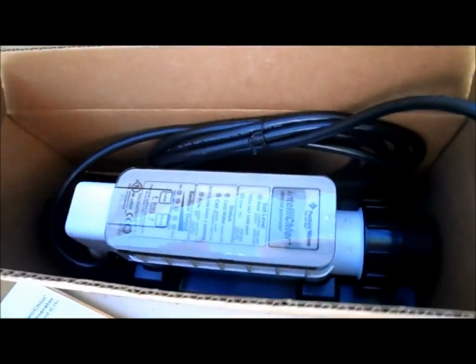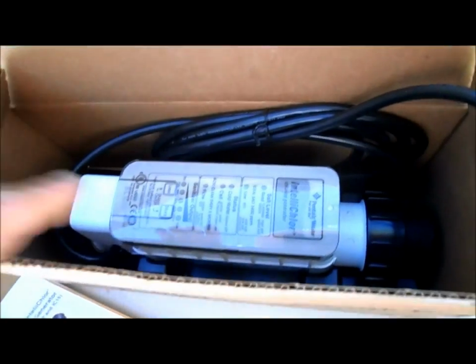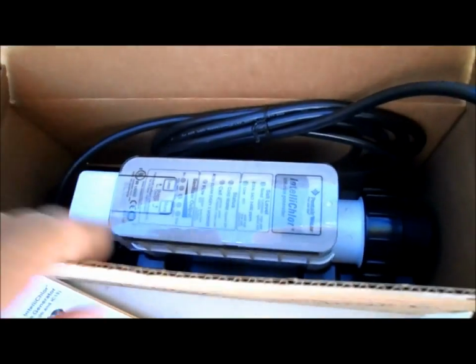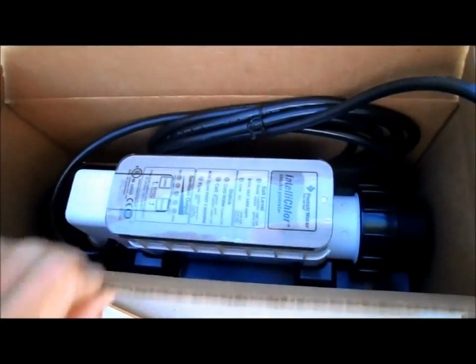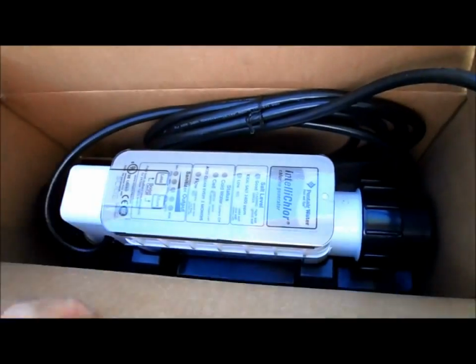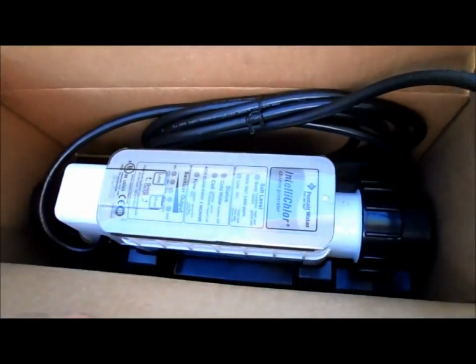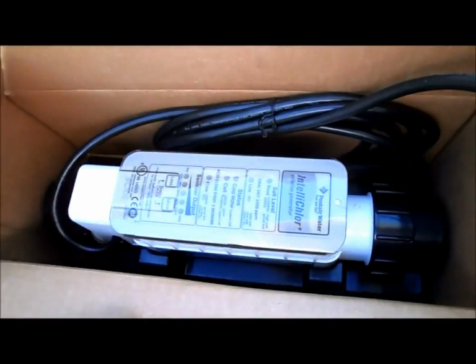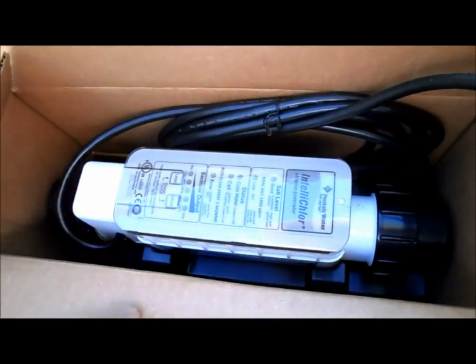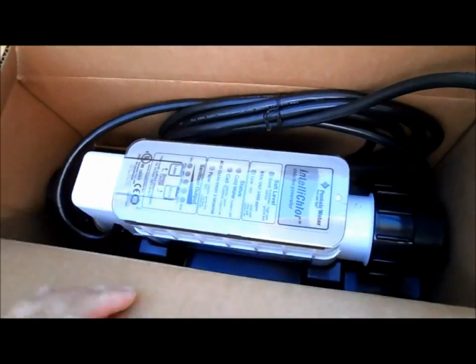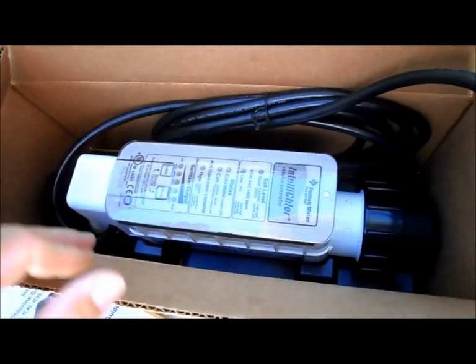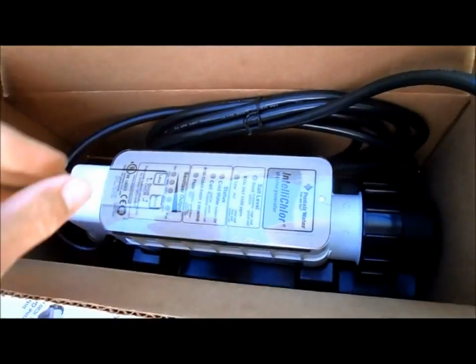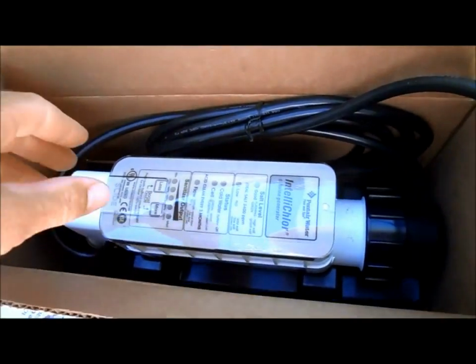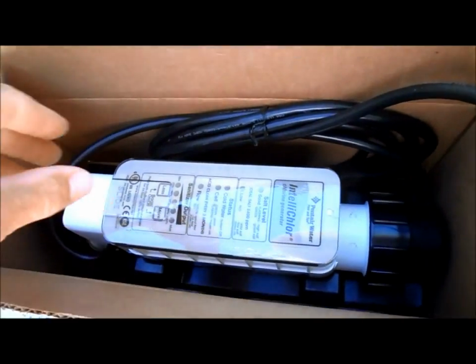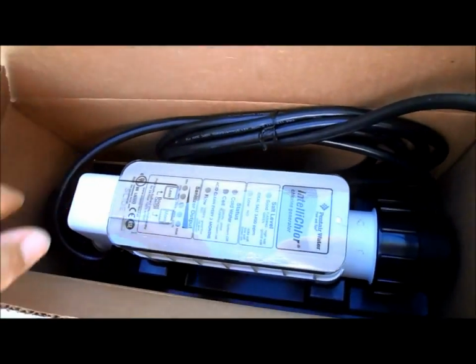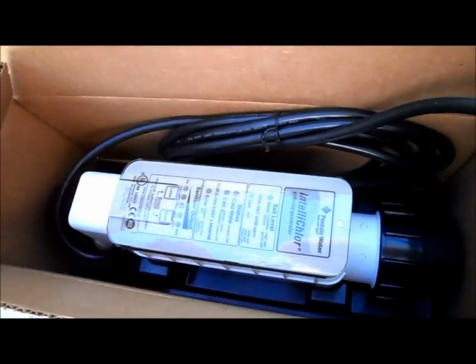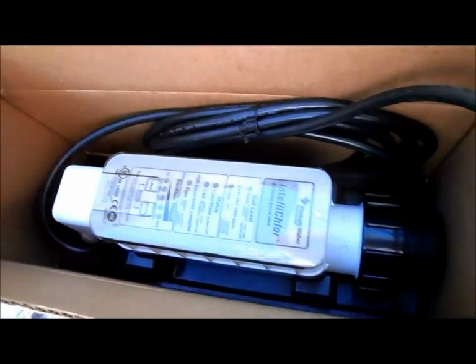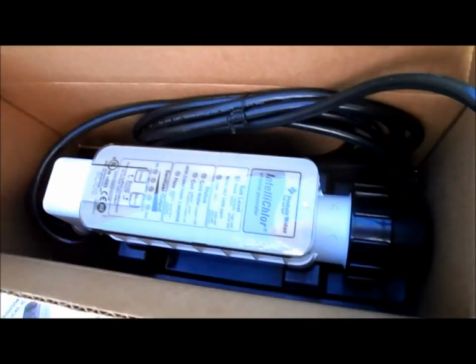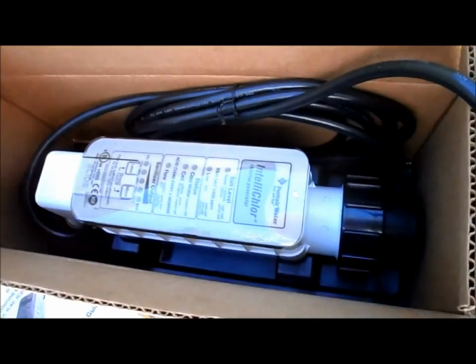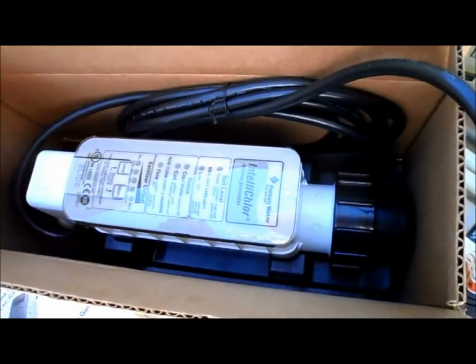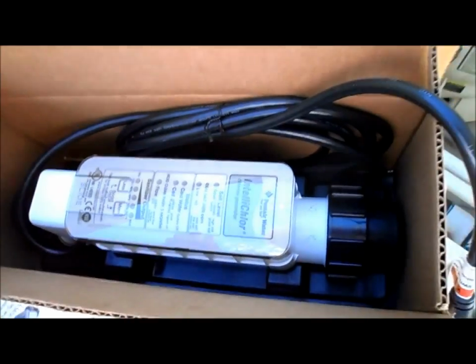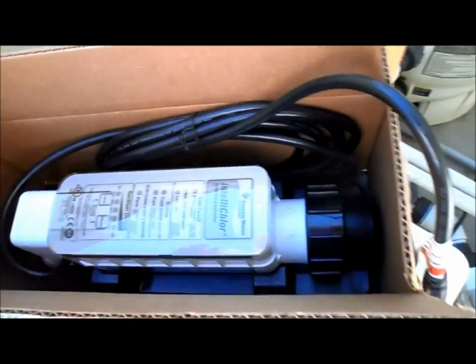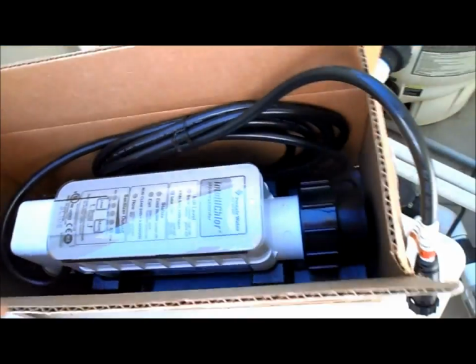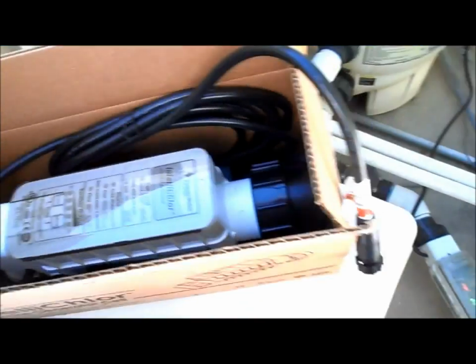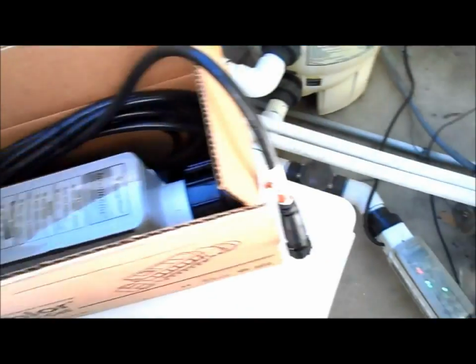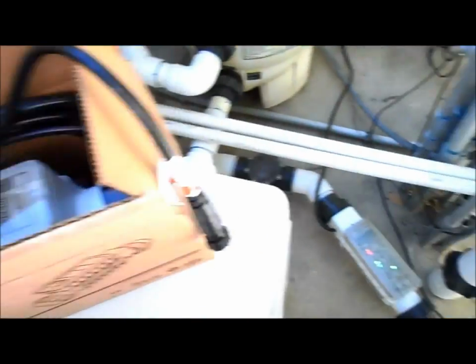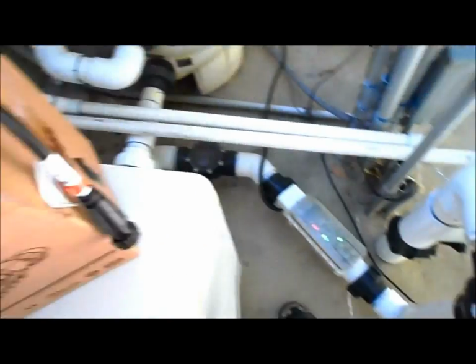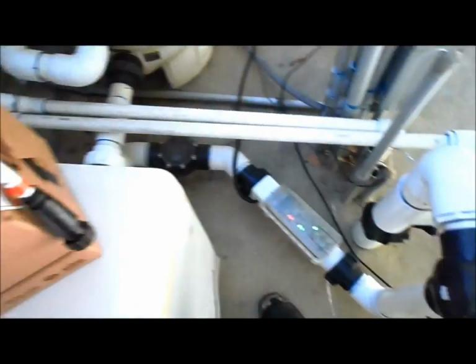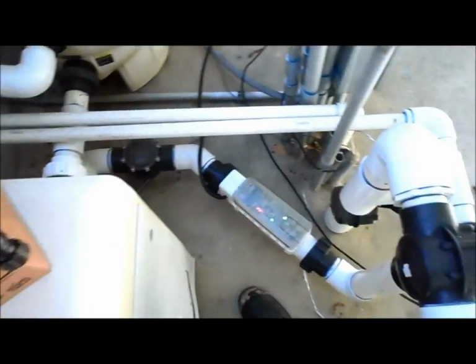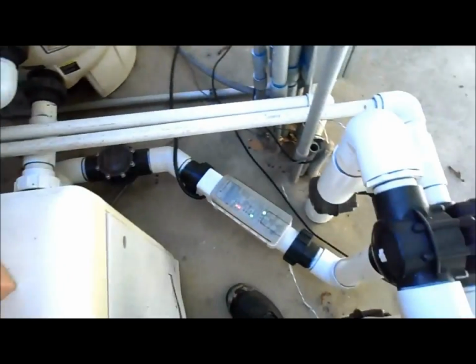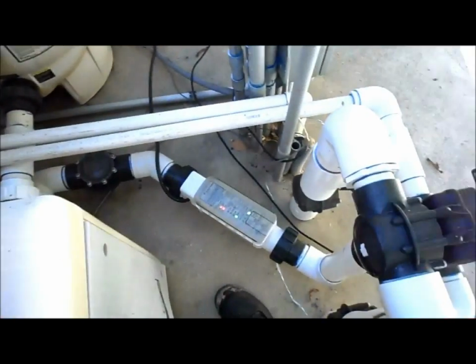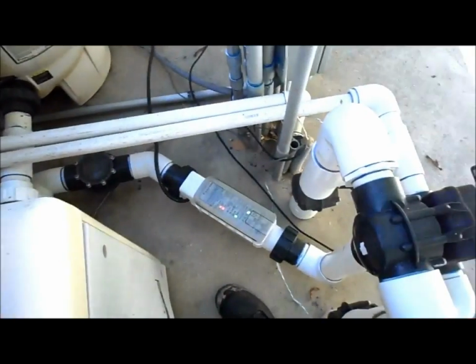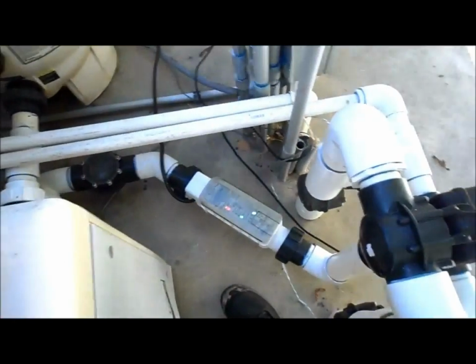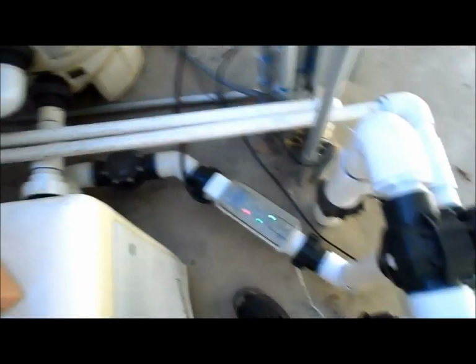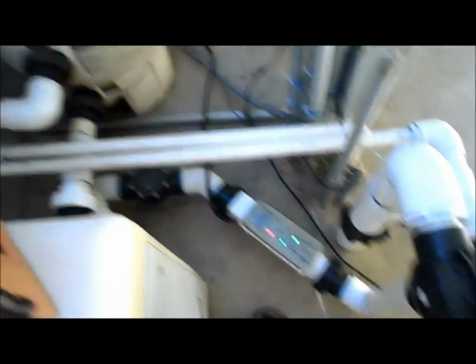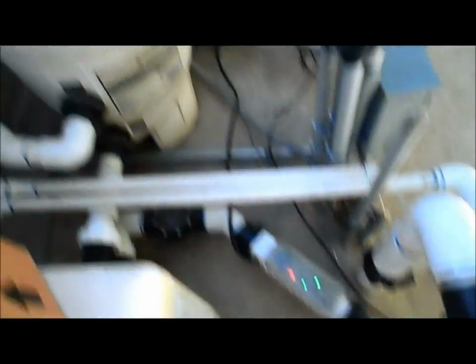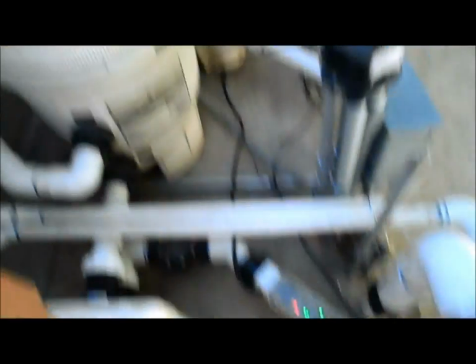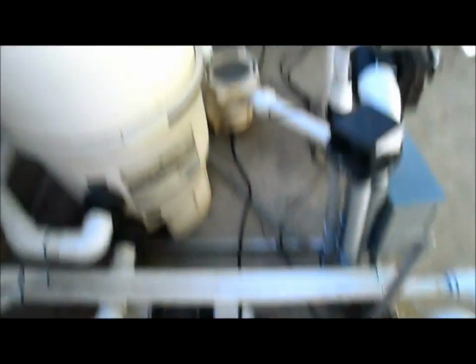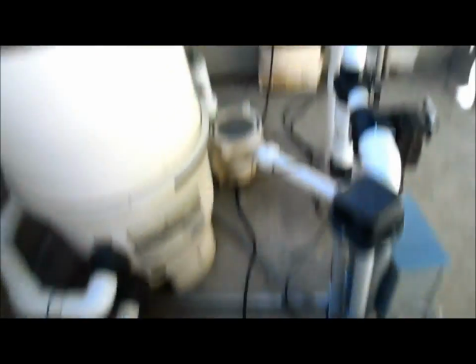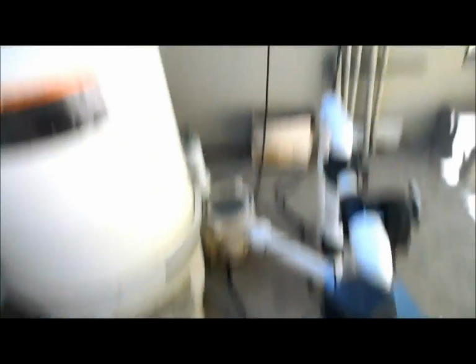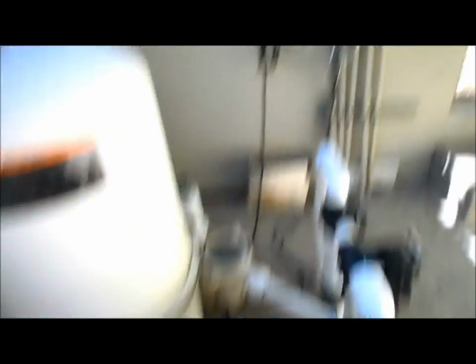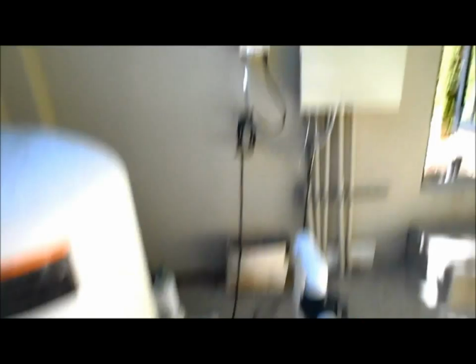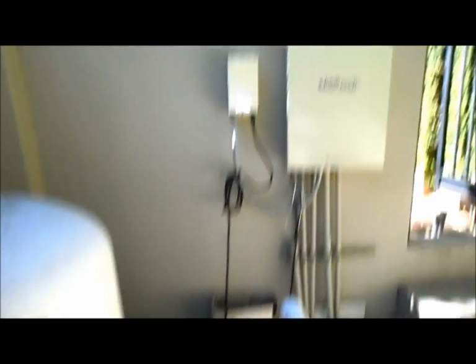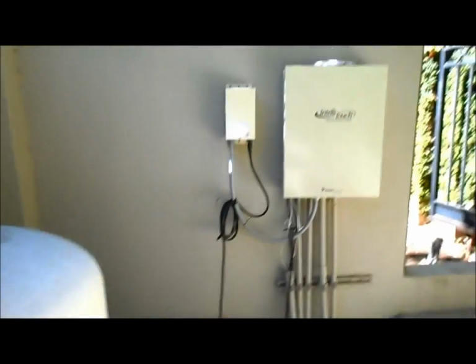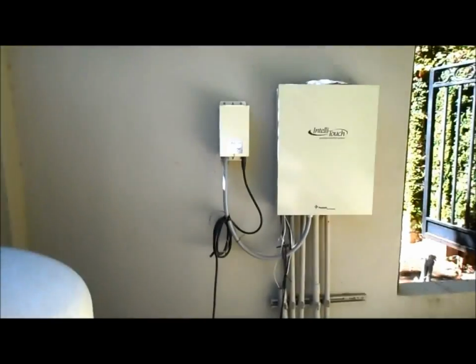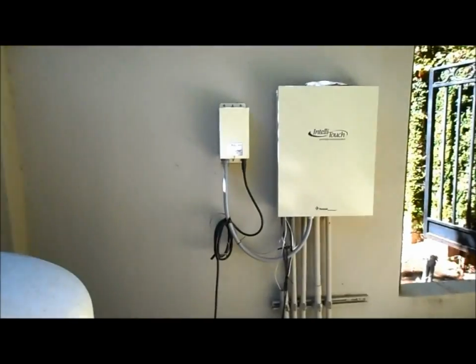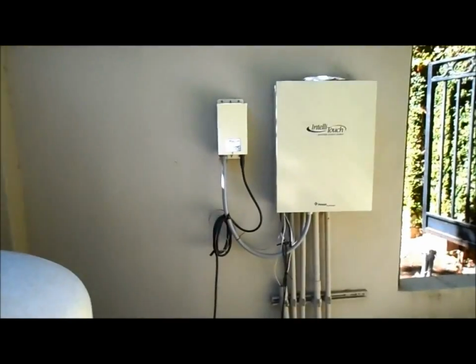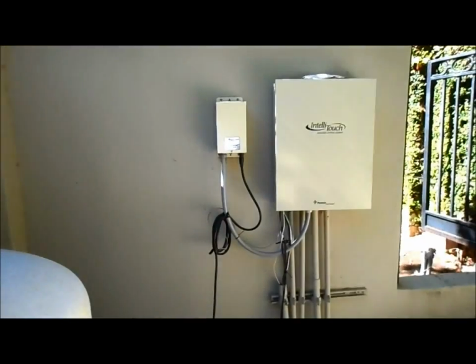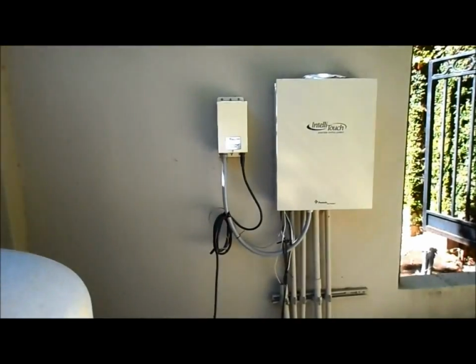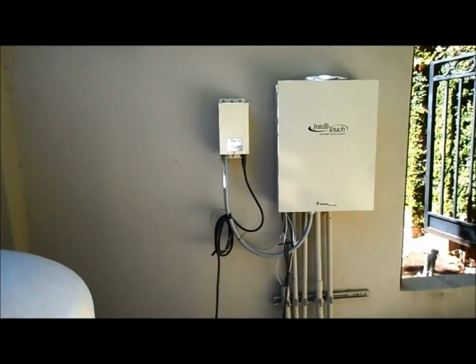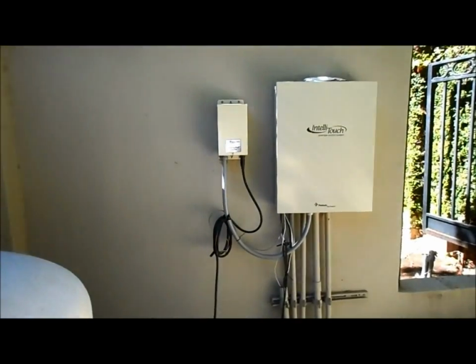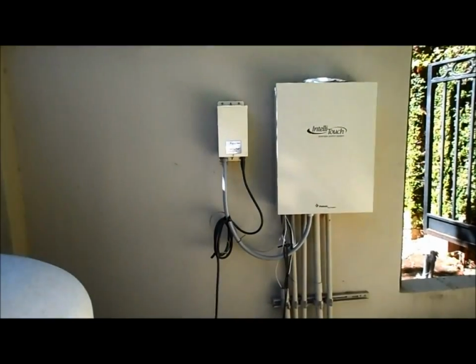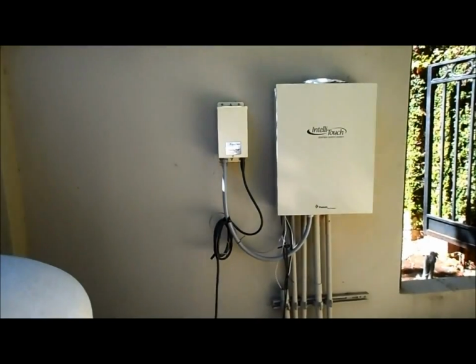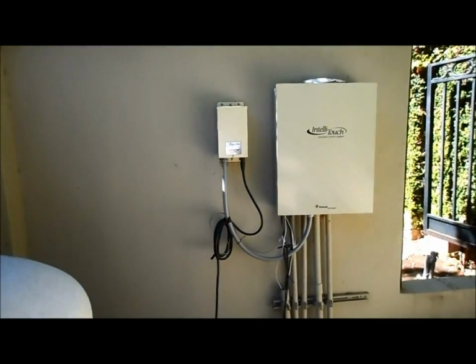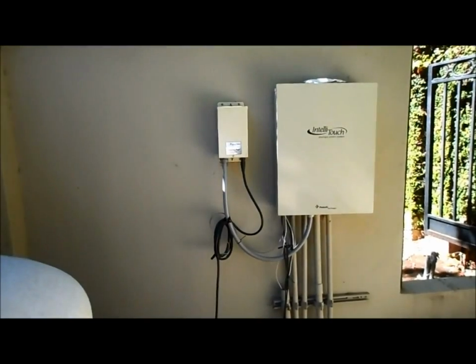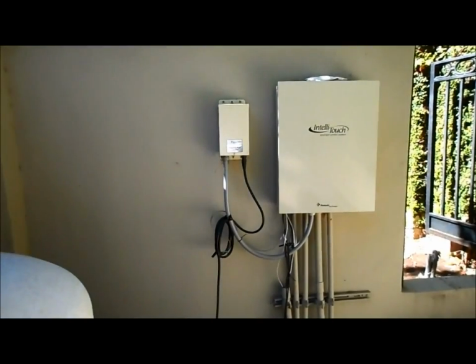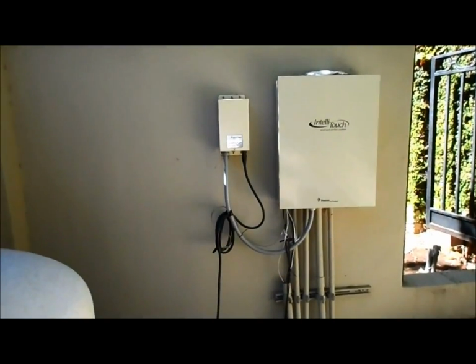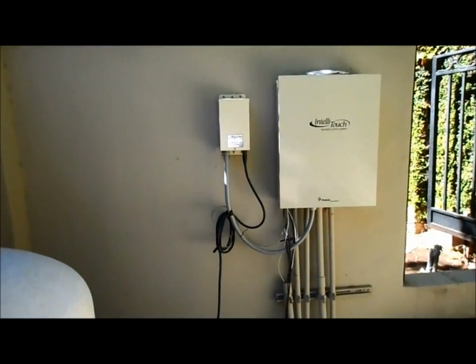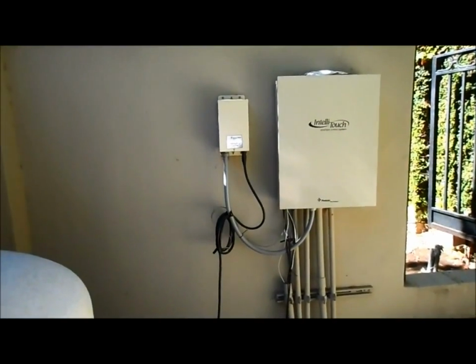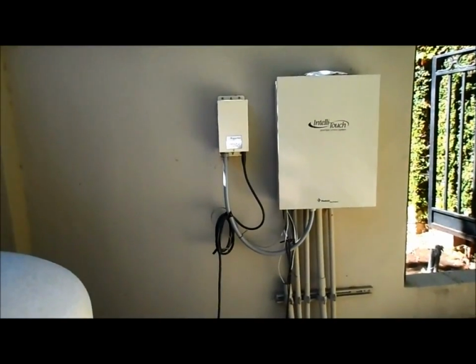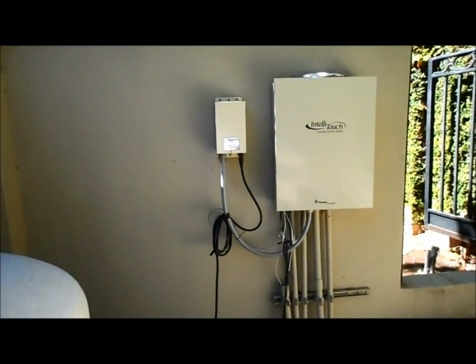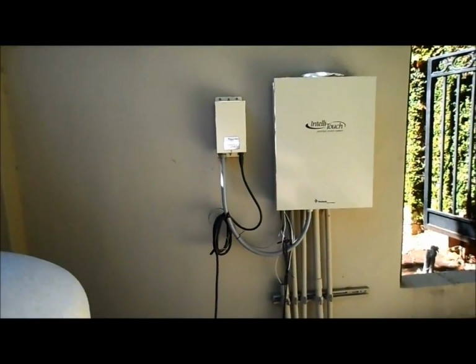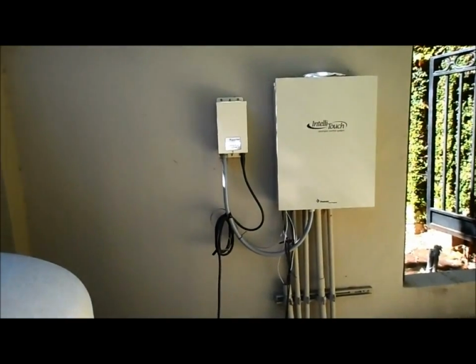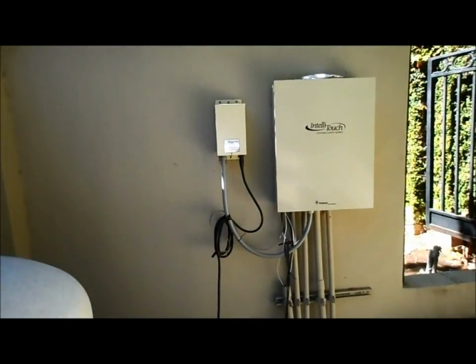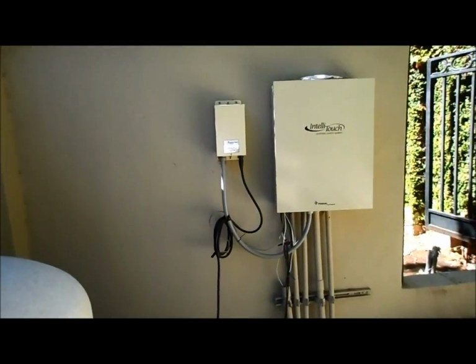I have a new cell for this unit that I'm going to put in. It's really easy to do — you just turn off the power, unplug it from the power unit, and plug the new one in.